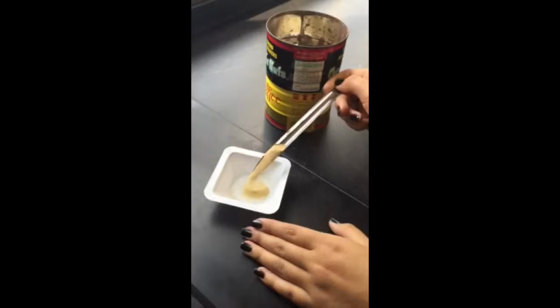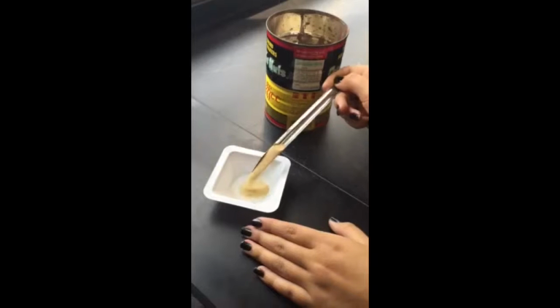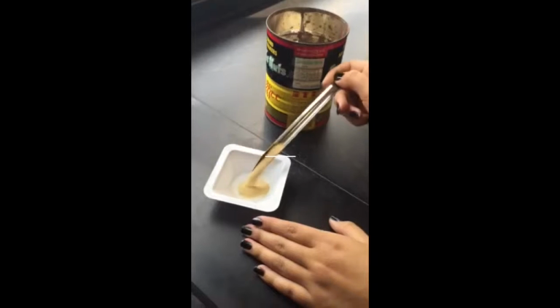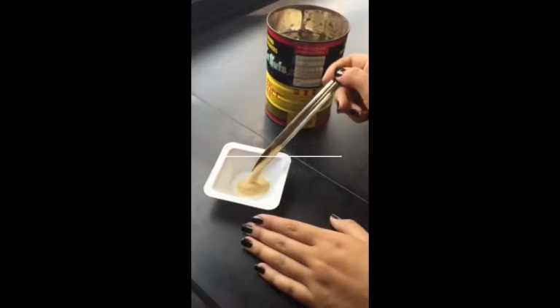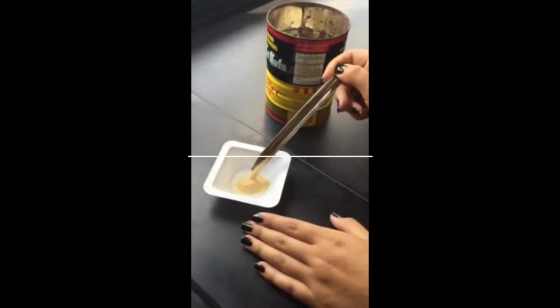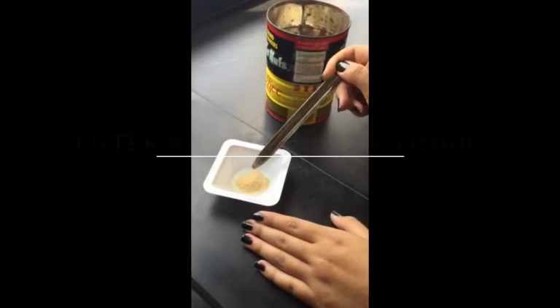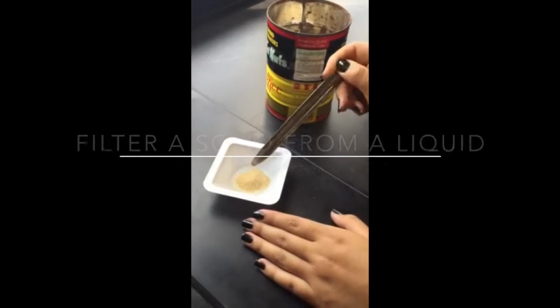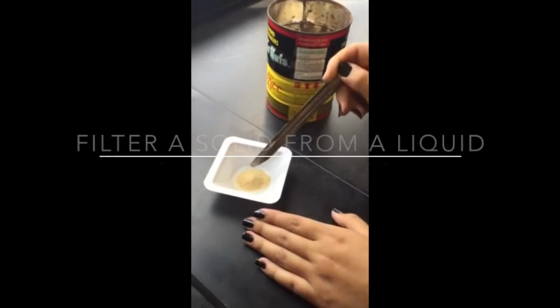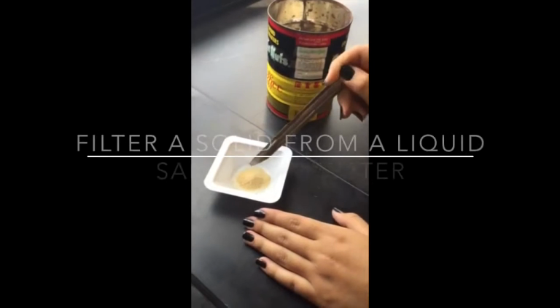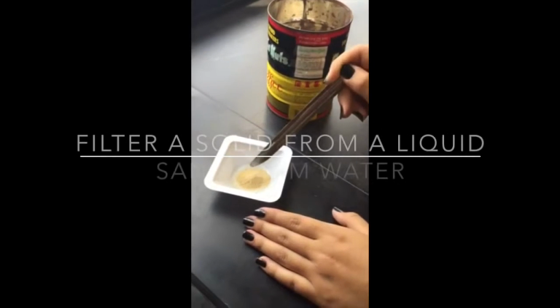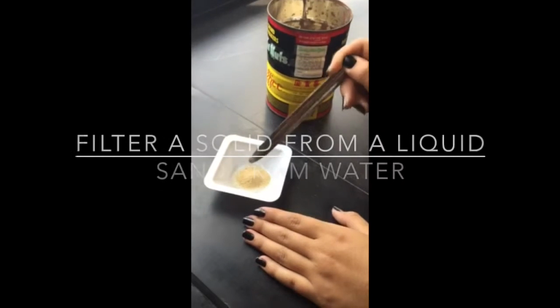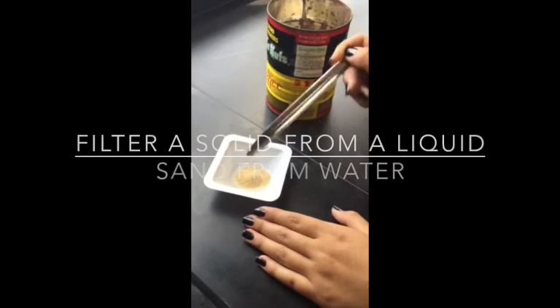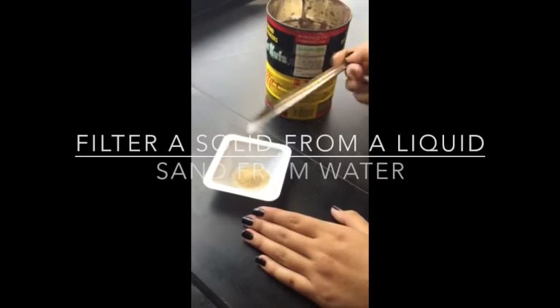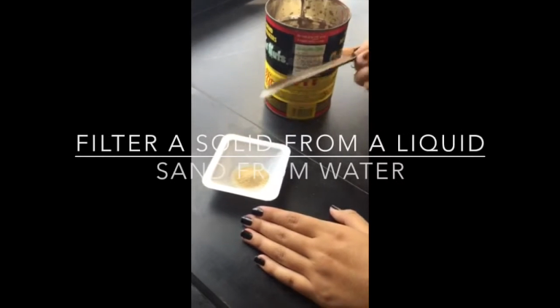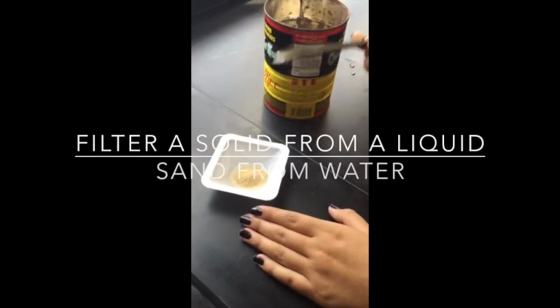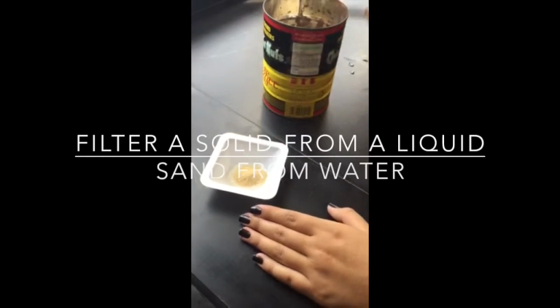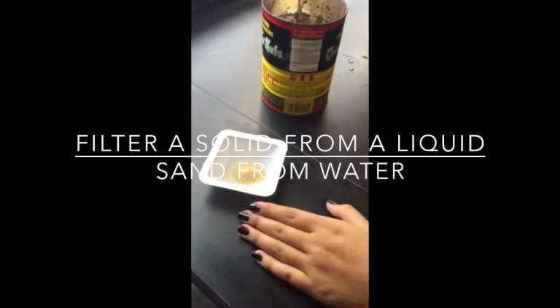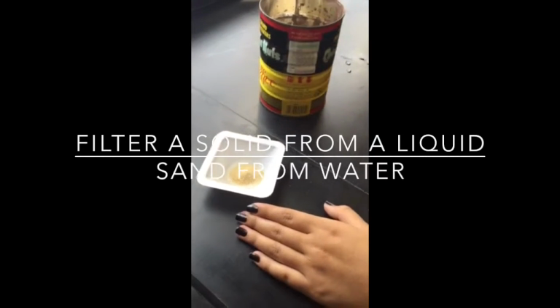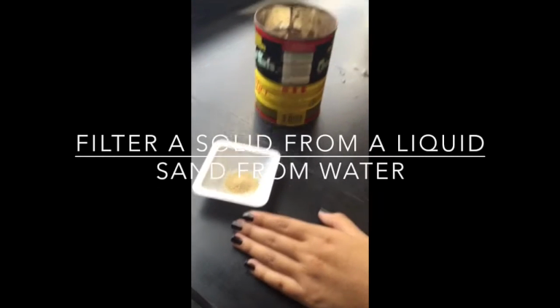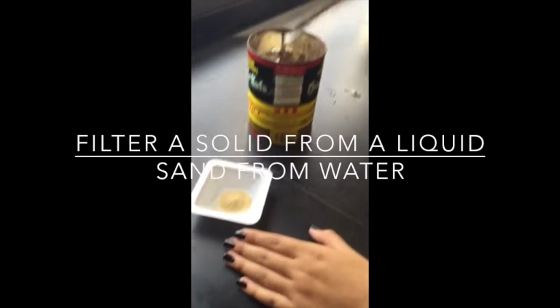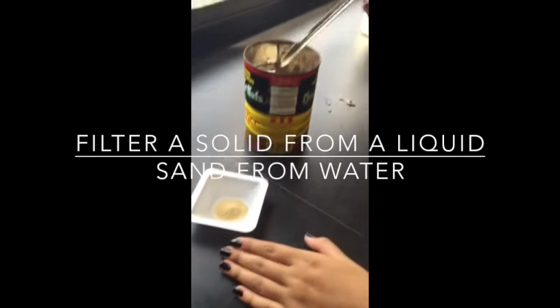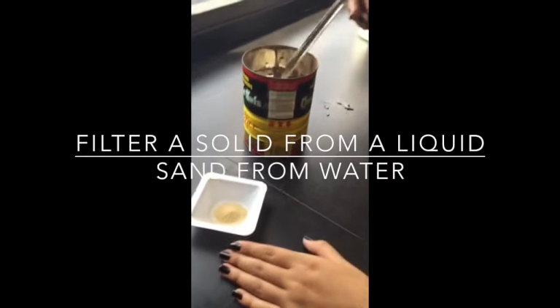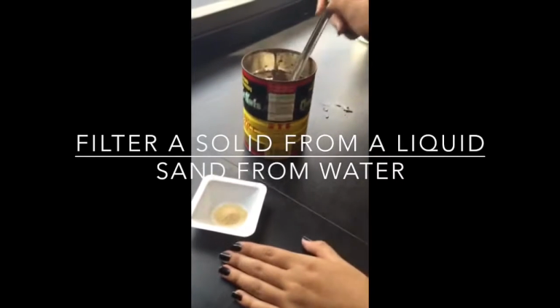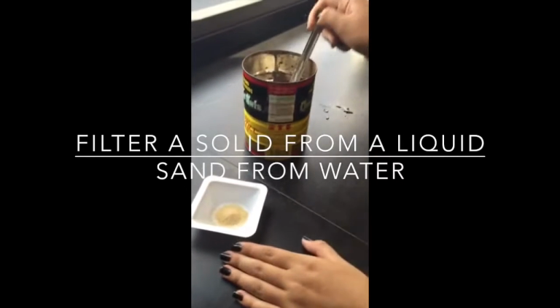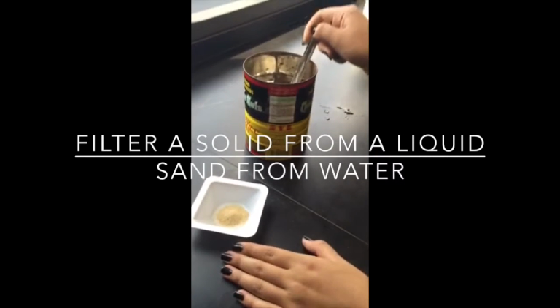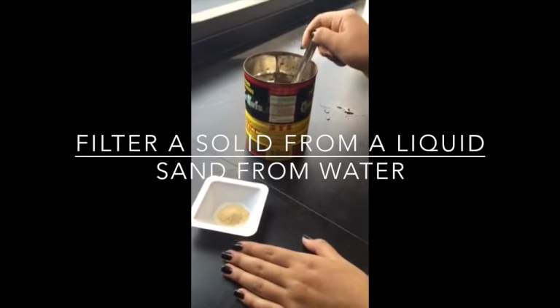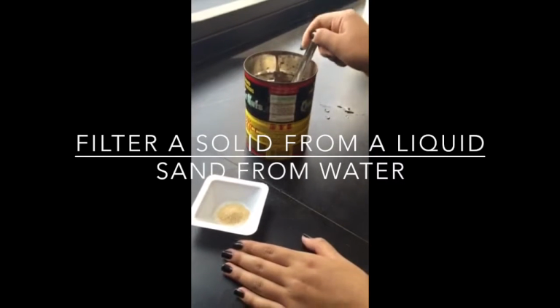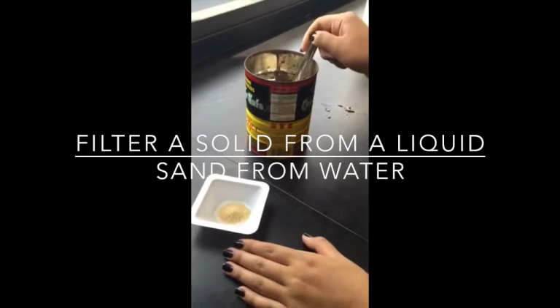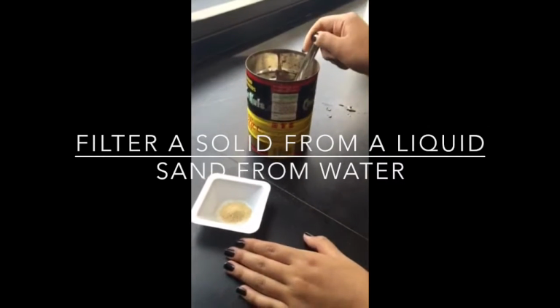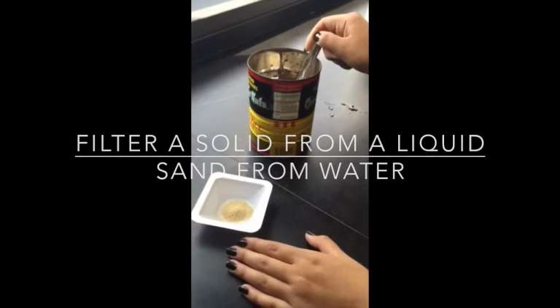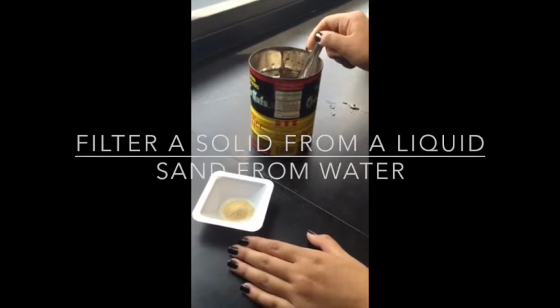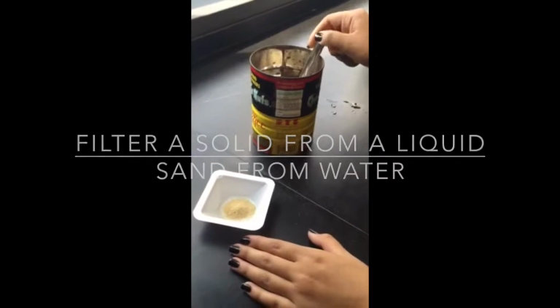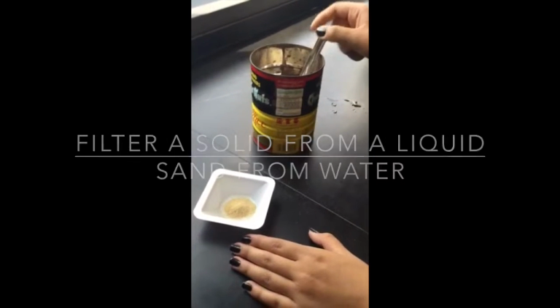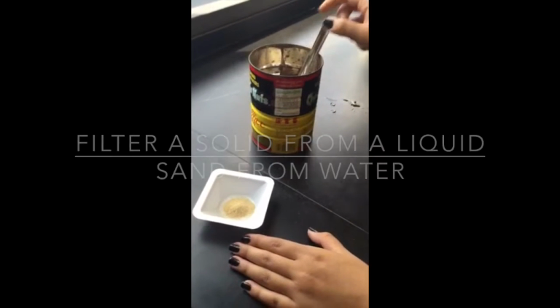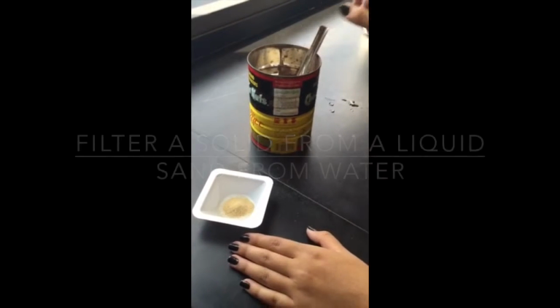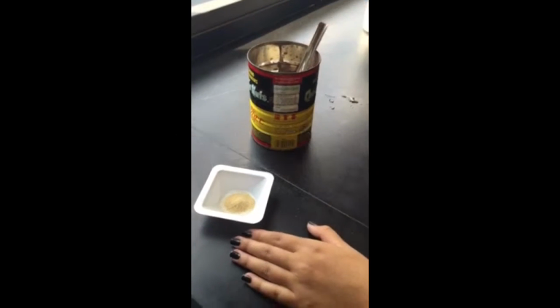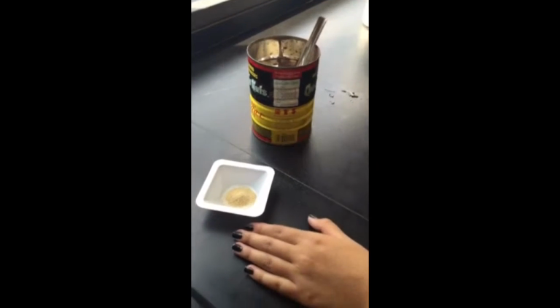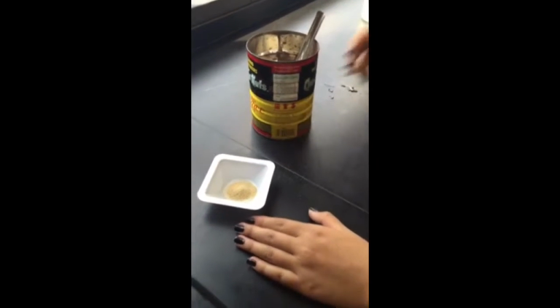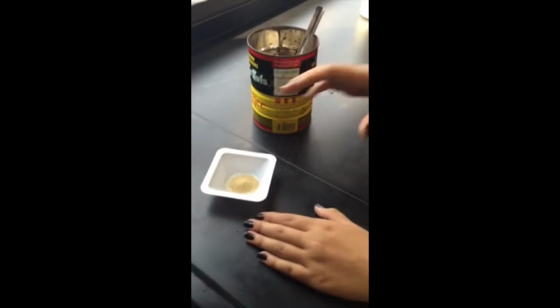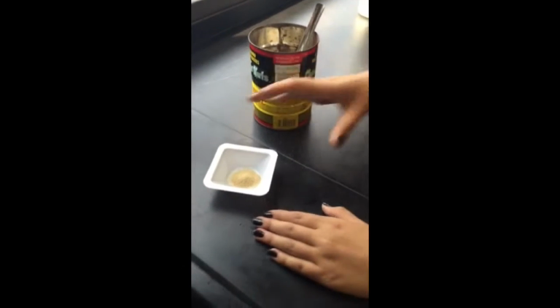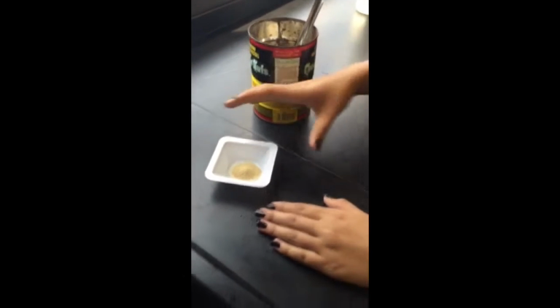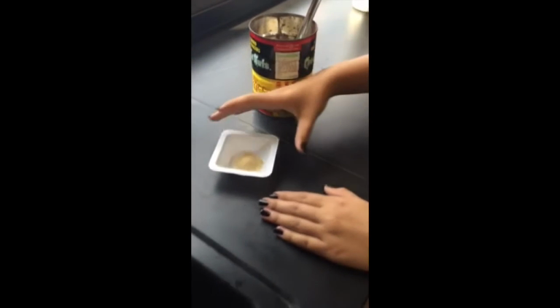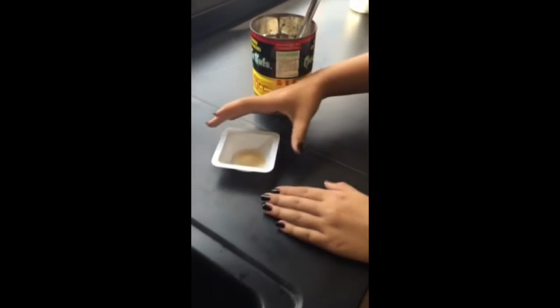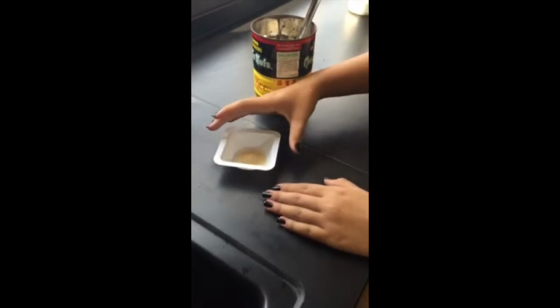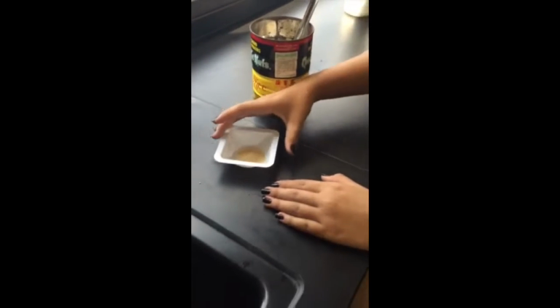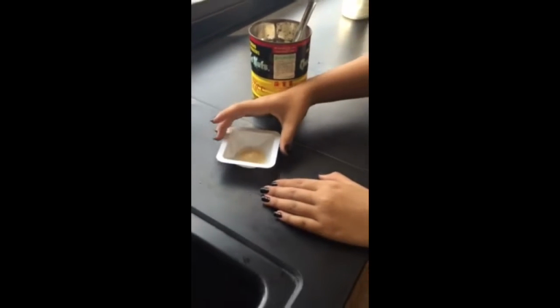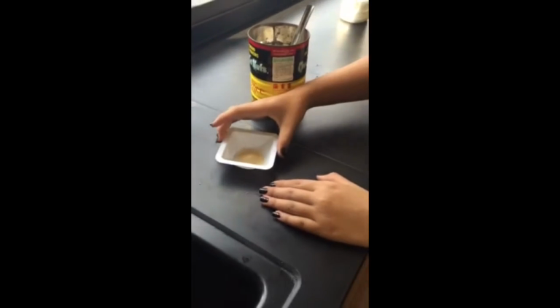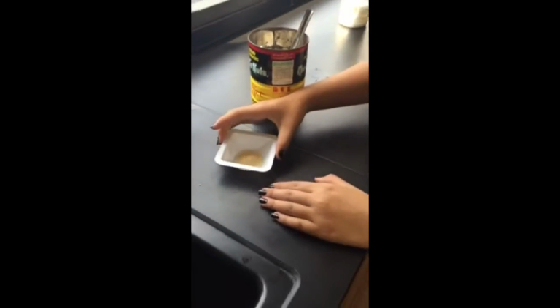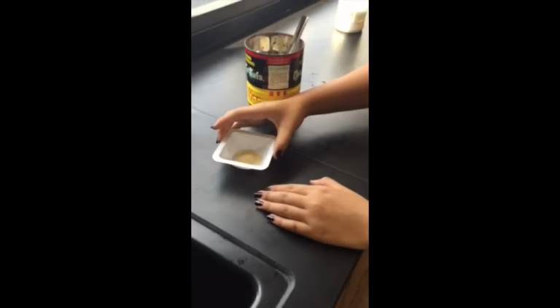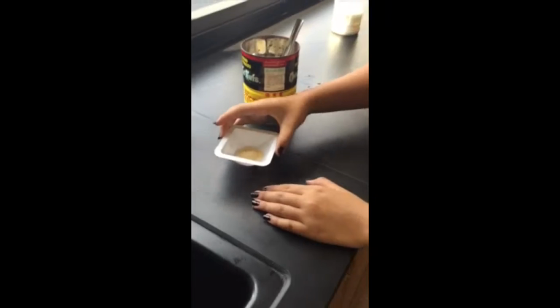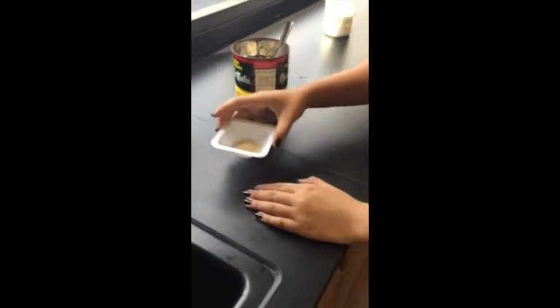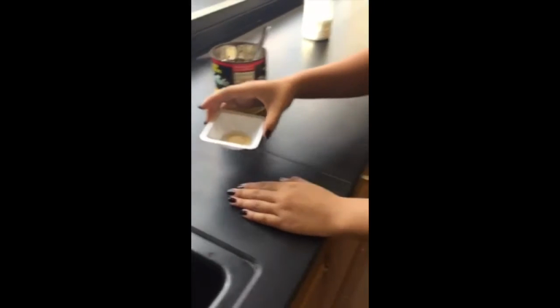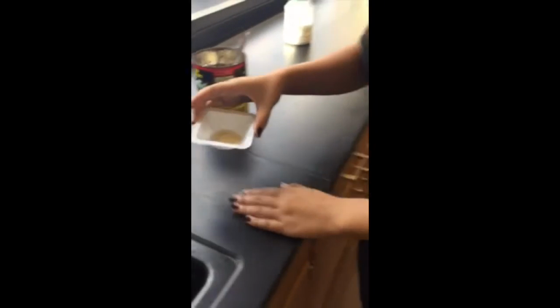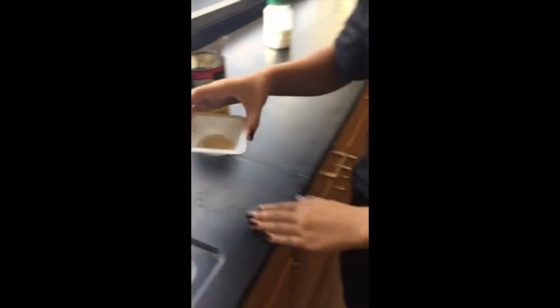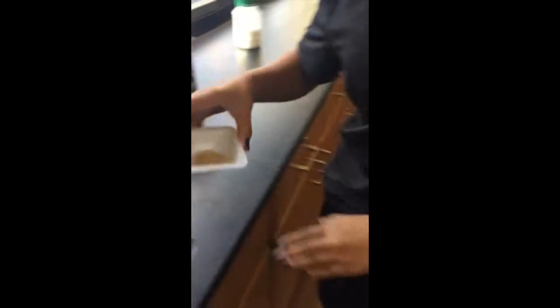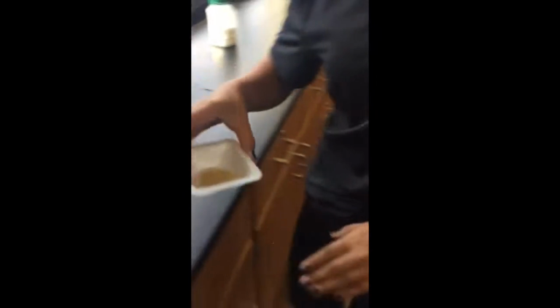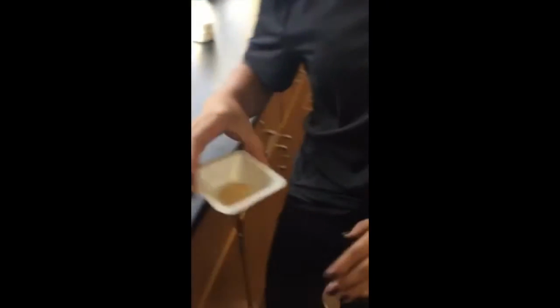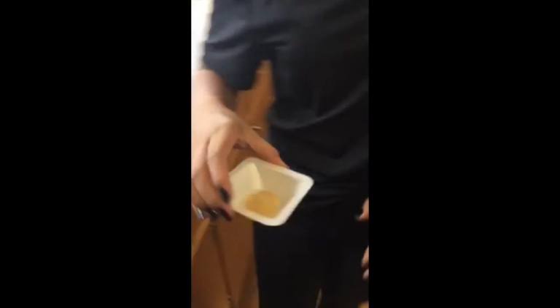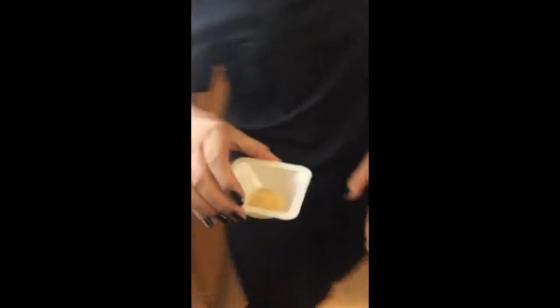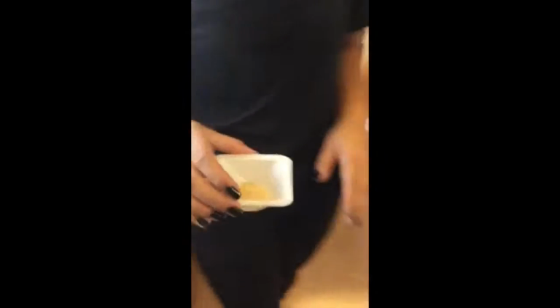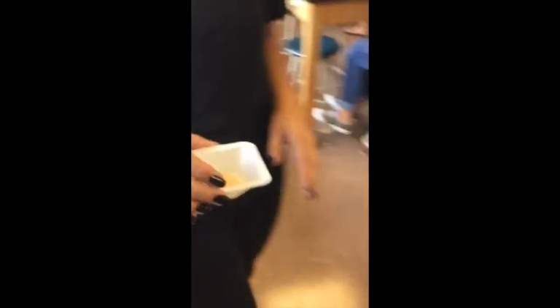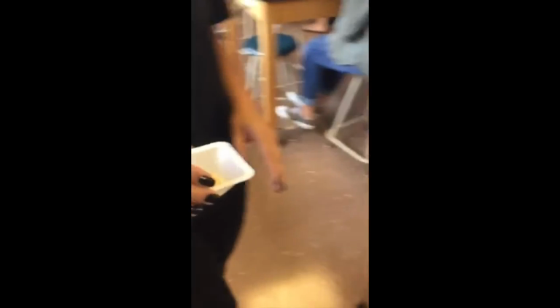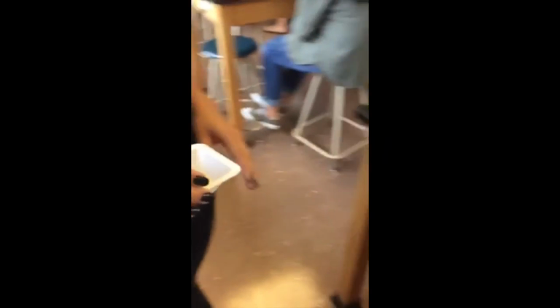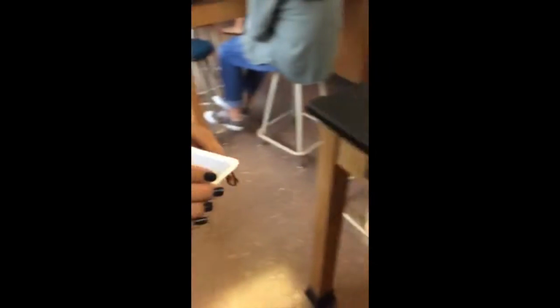To filter a solid from a liquid, I'm going to begin with pouring out a portion of sand onto a weight tray.